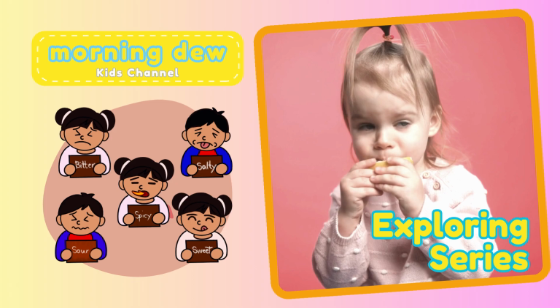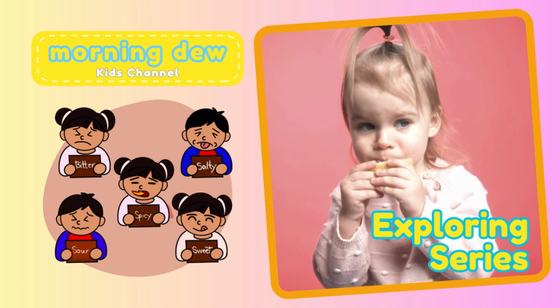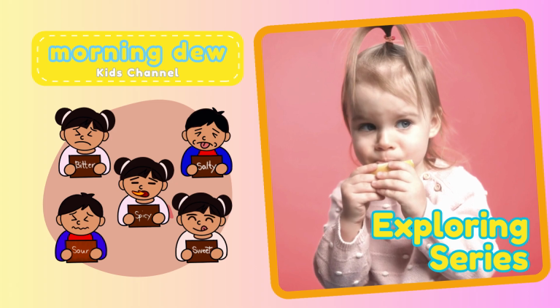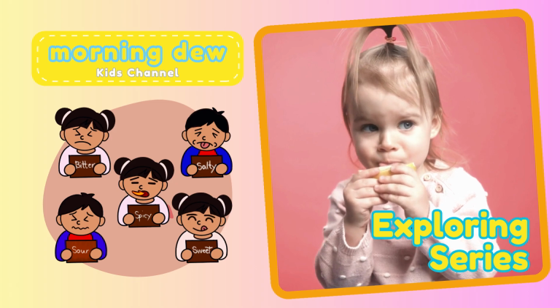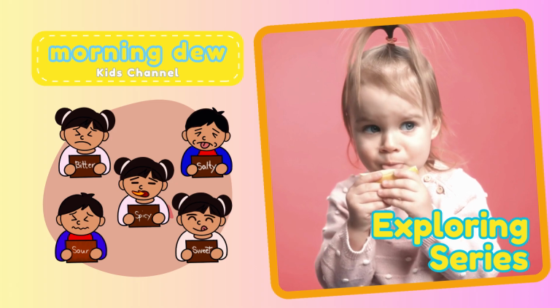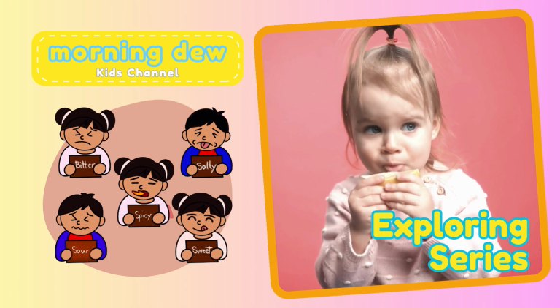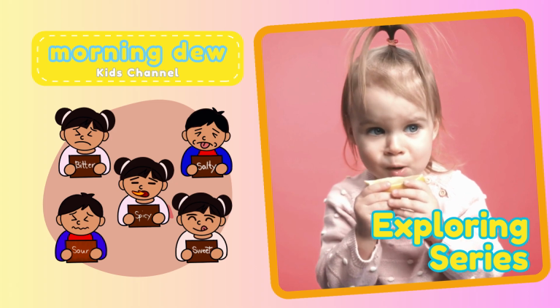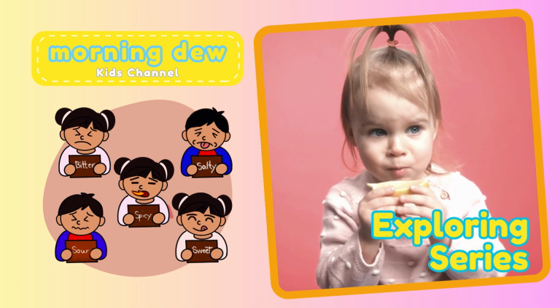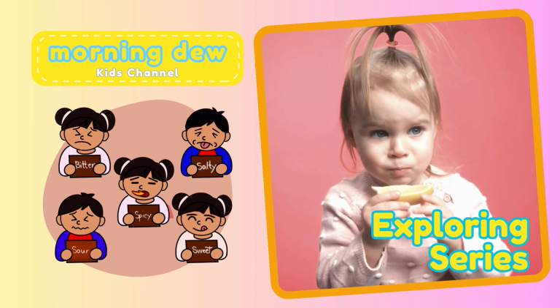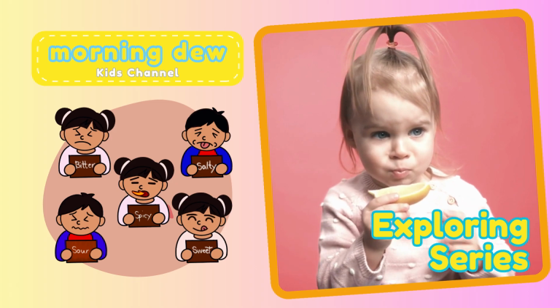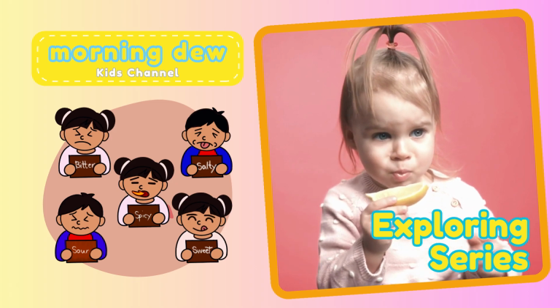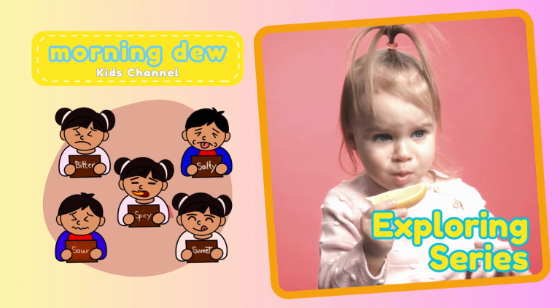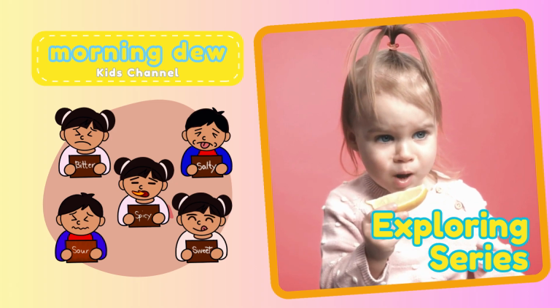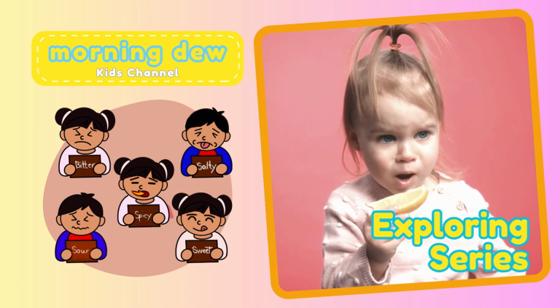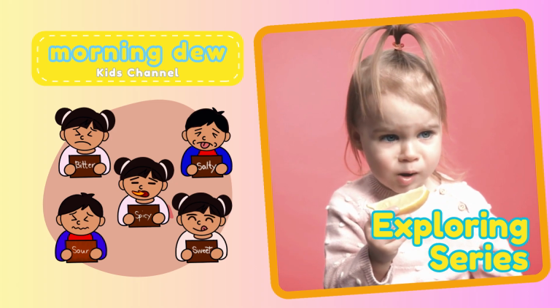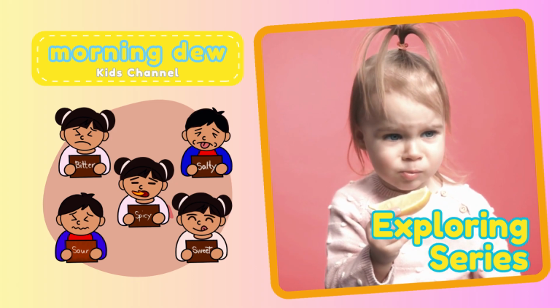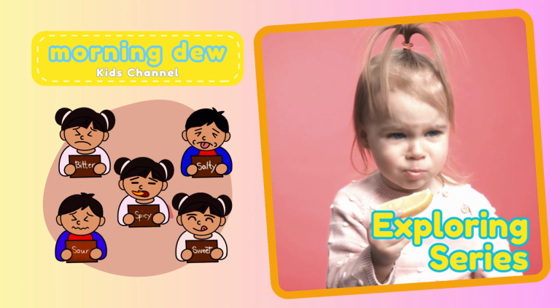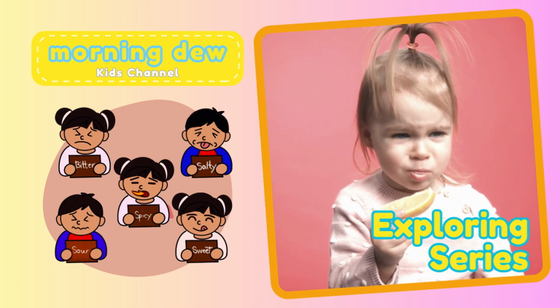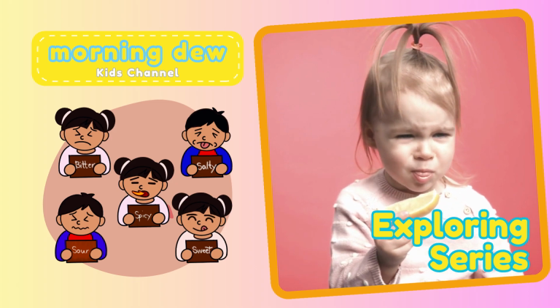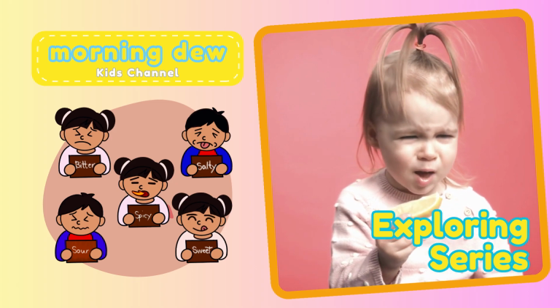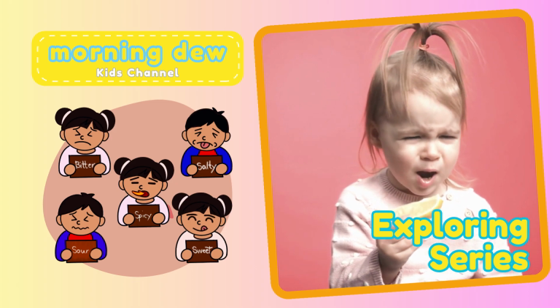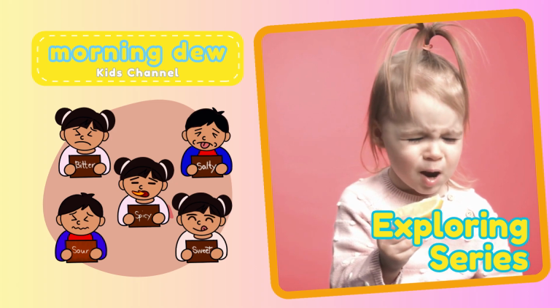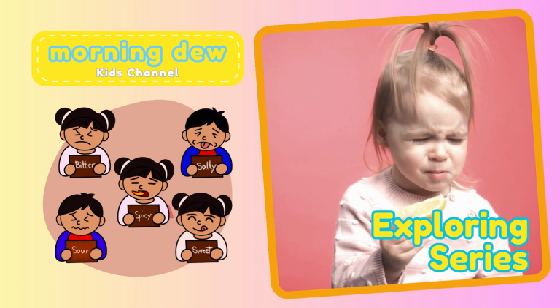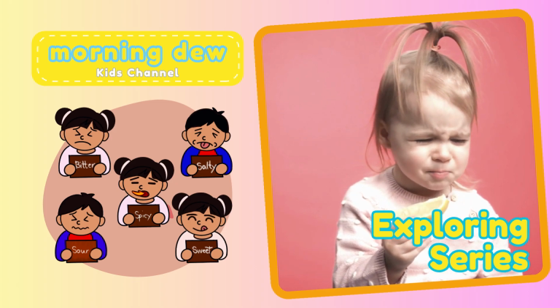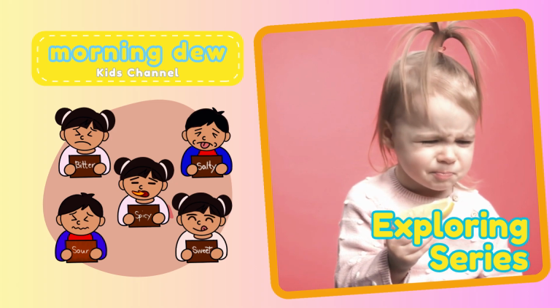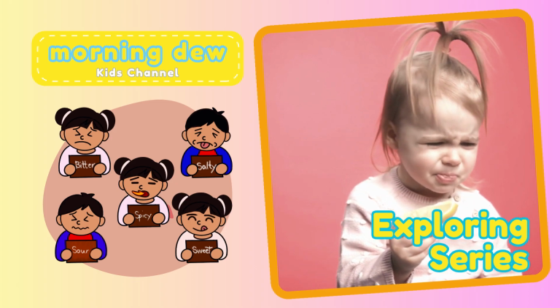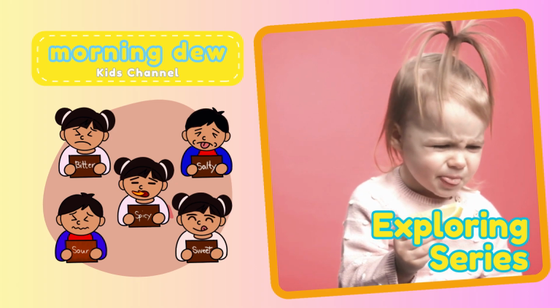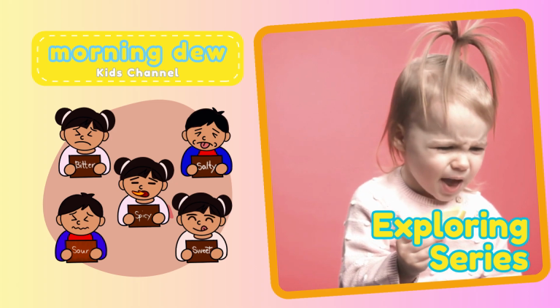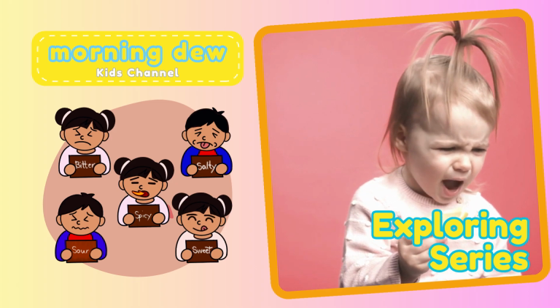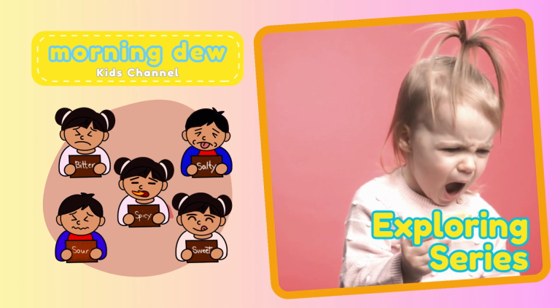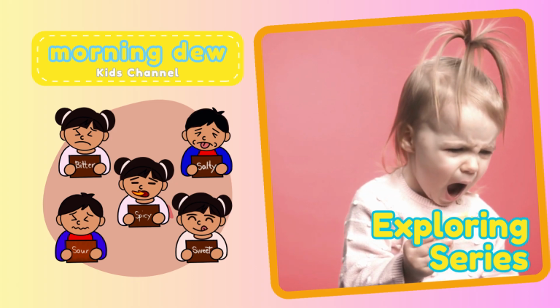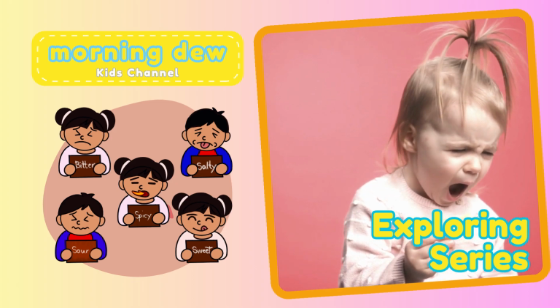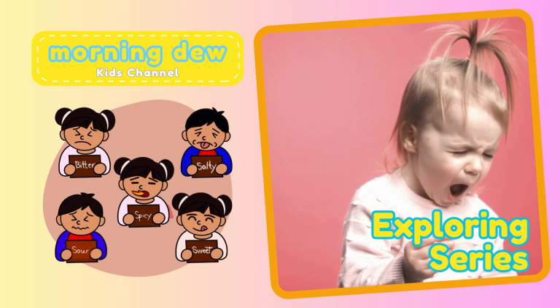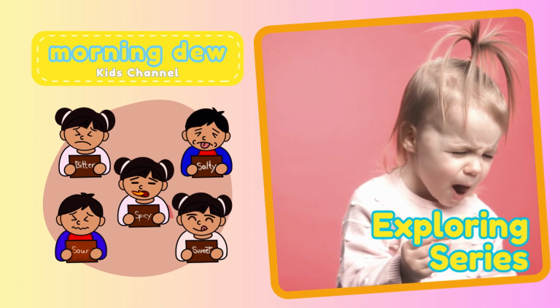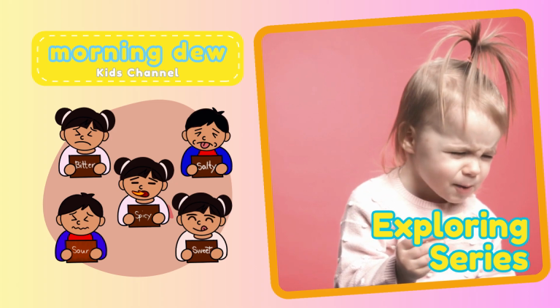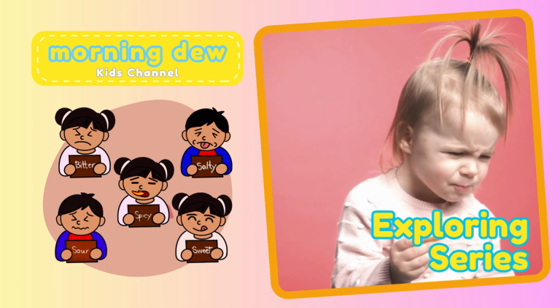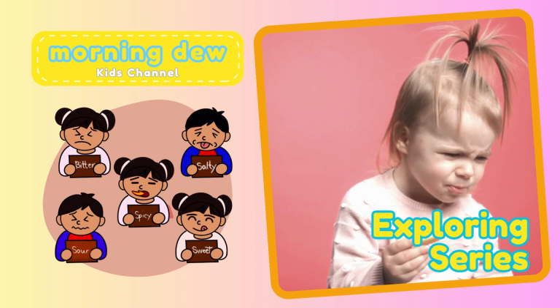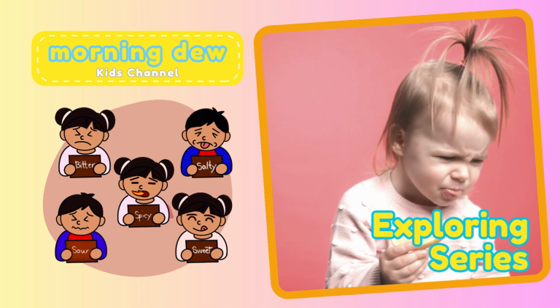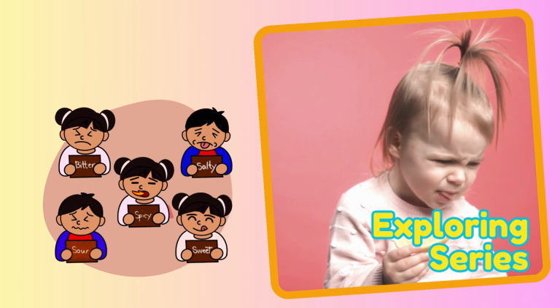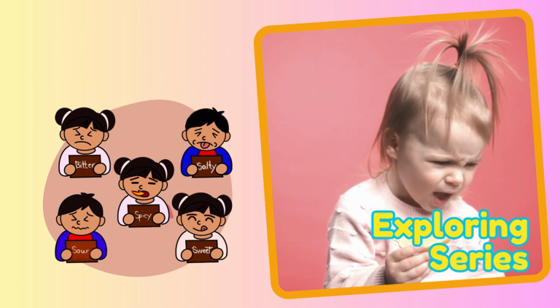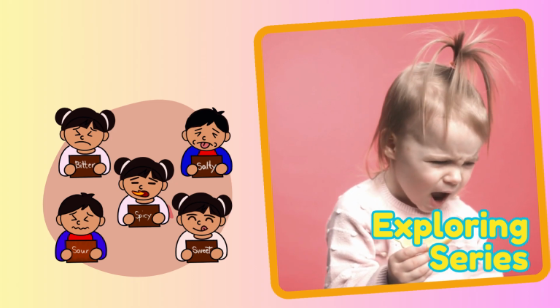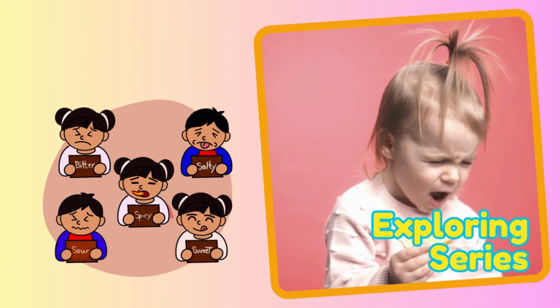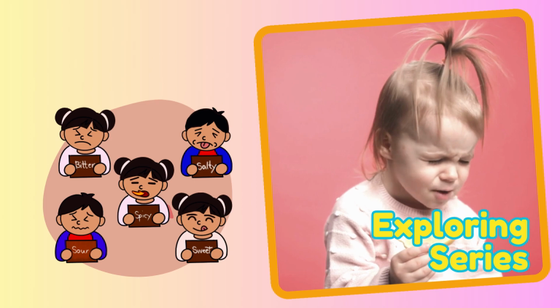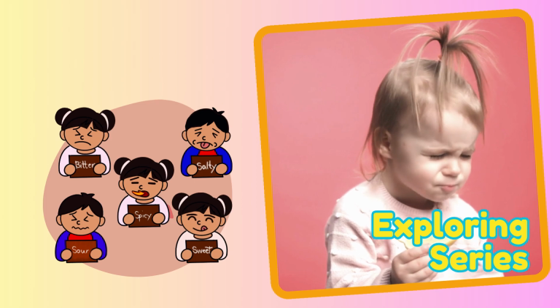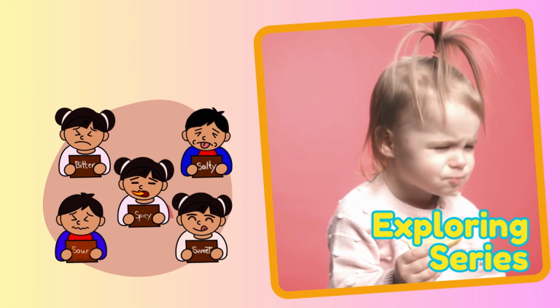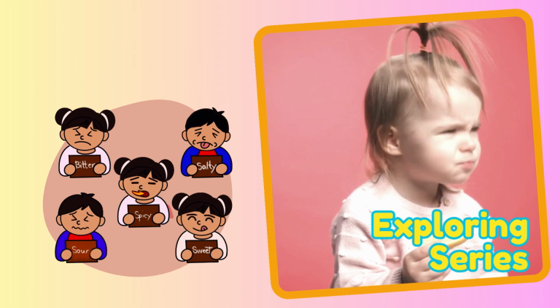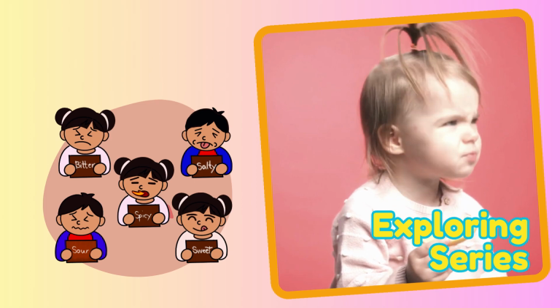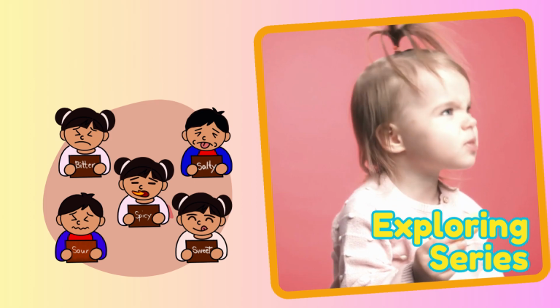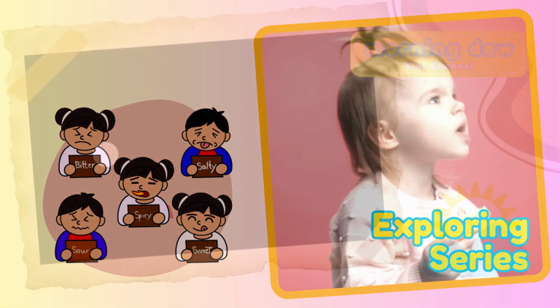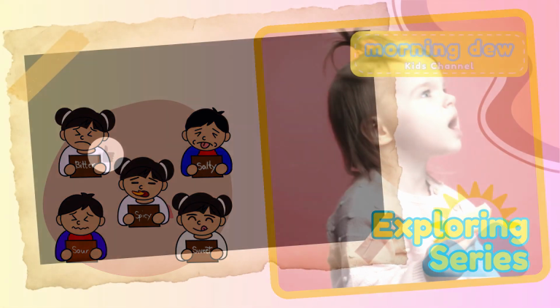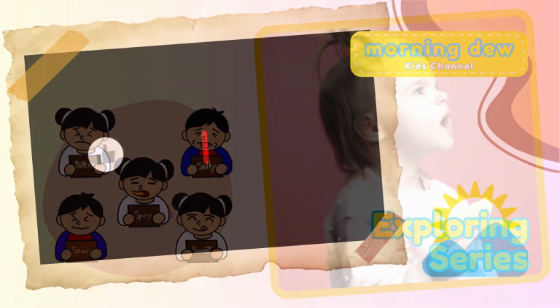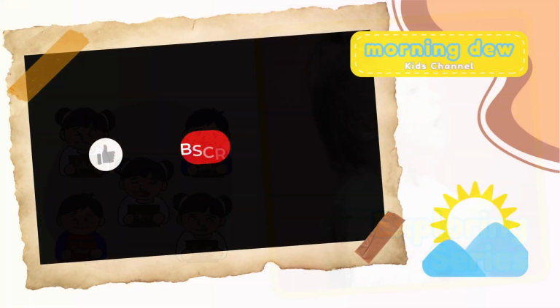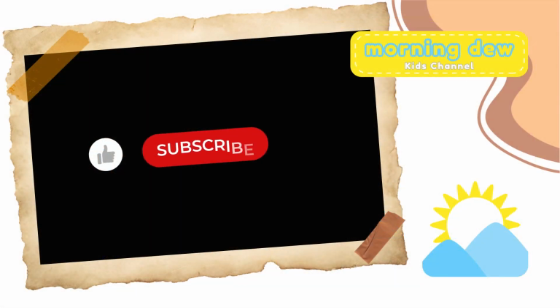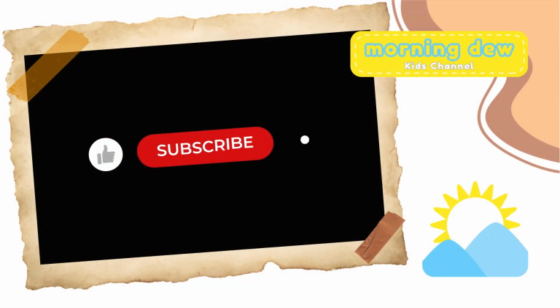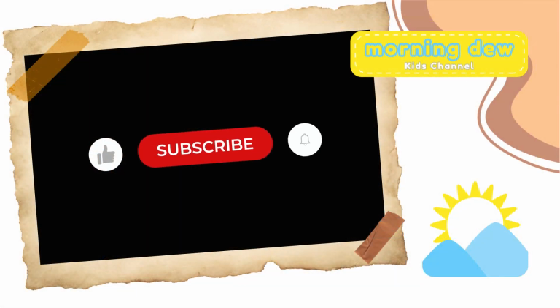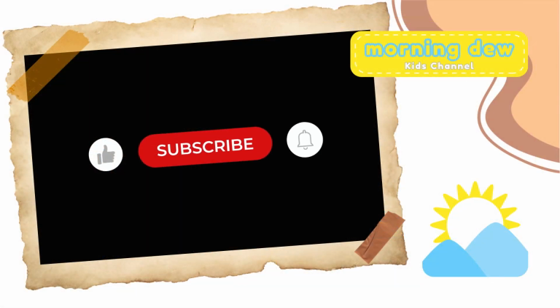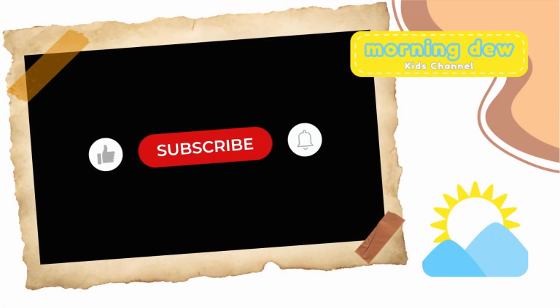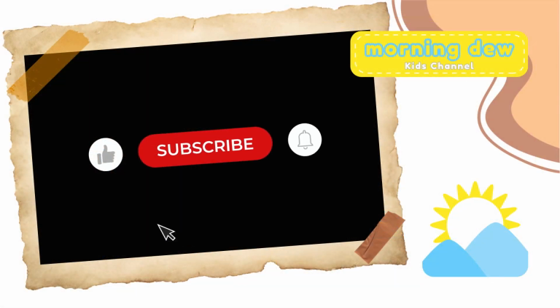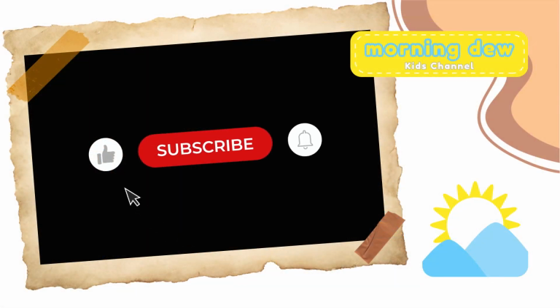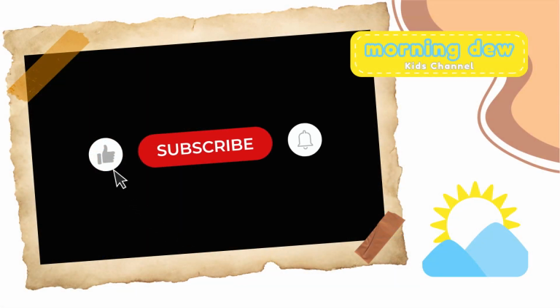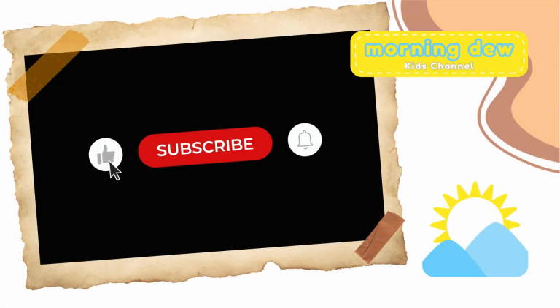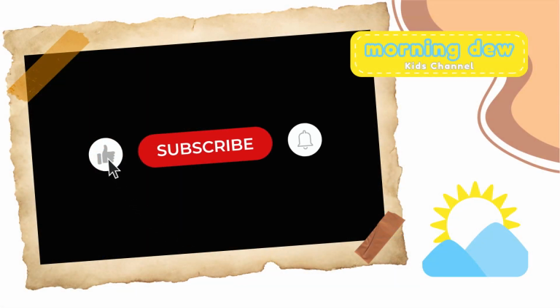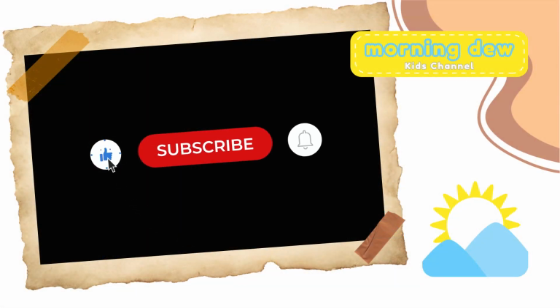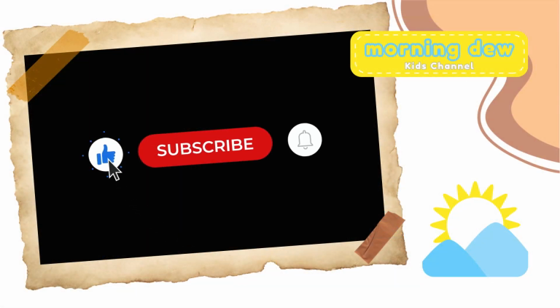Hi, friends. We meet again with Morning Do Kids' channel exploring series.